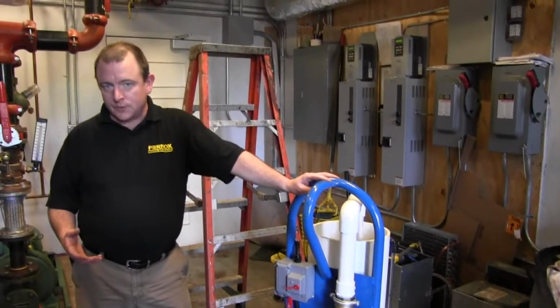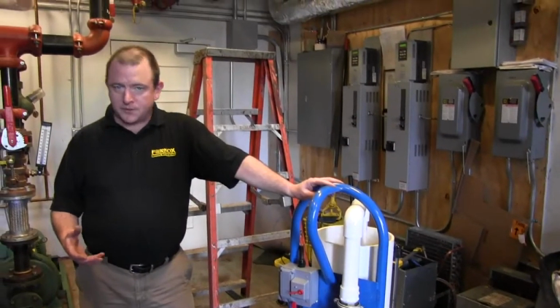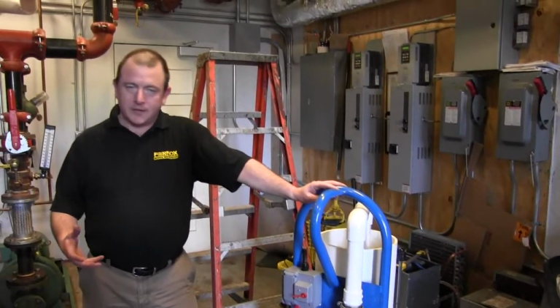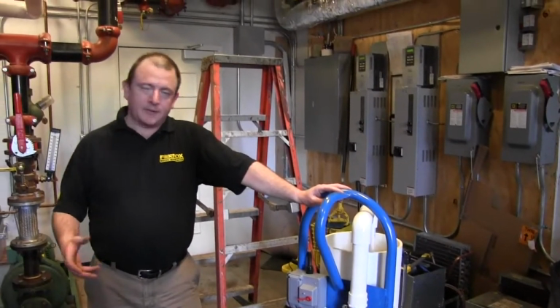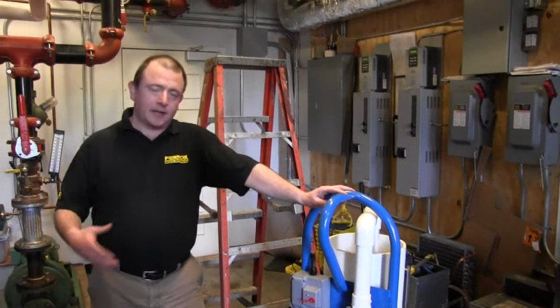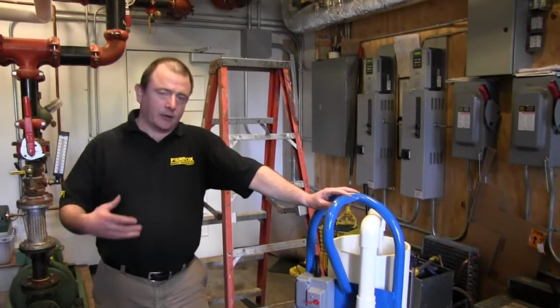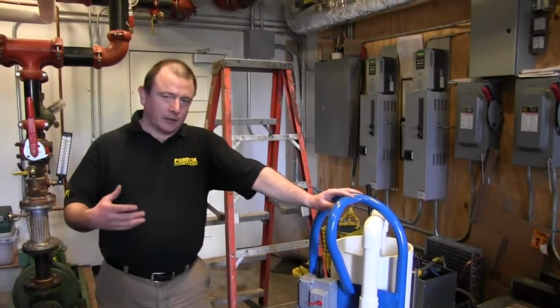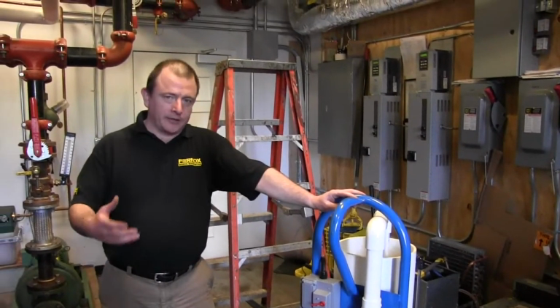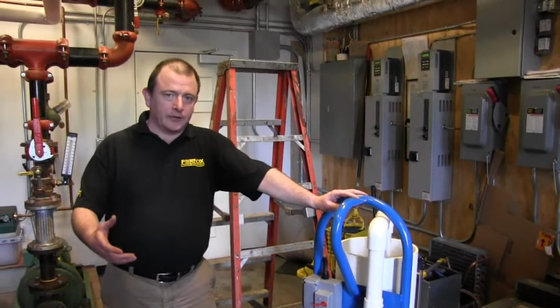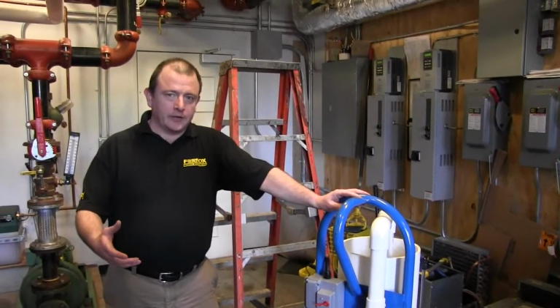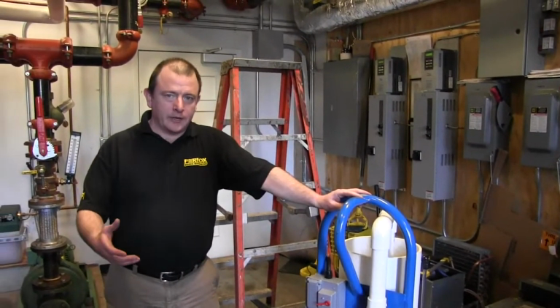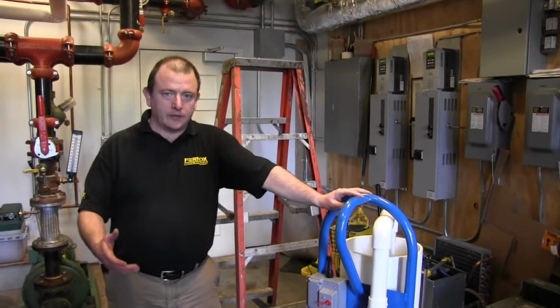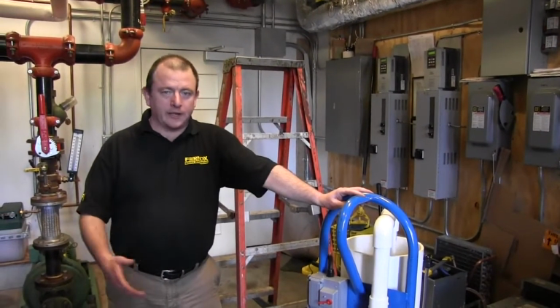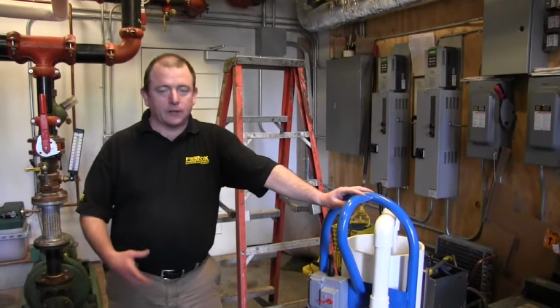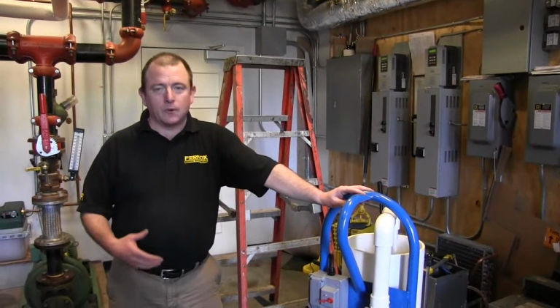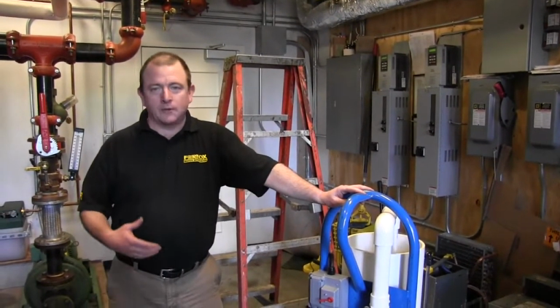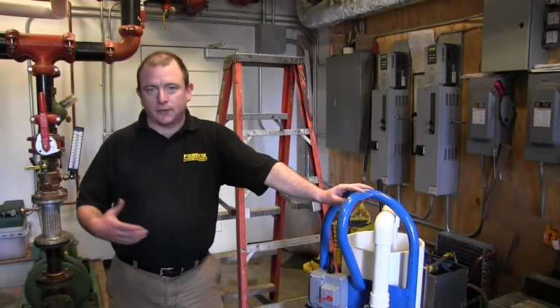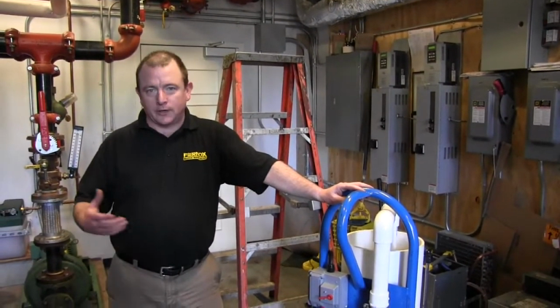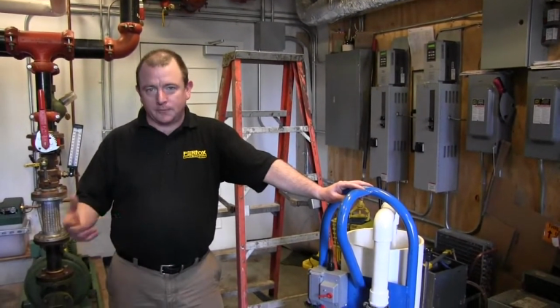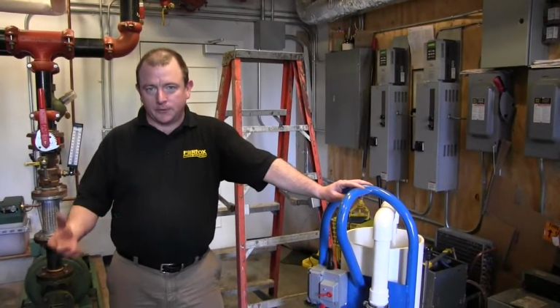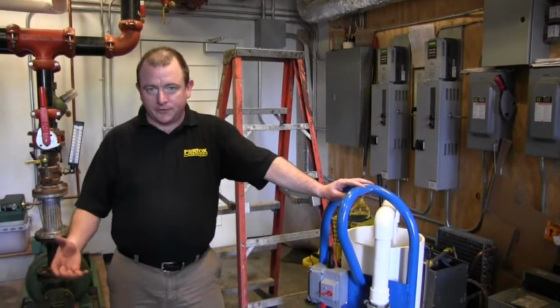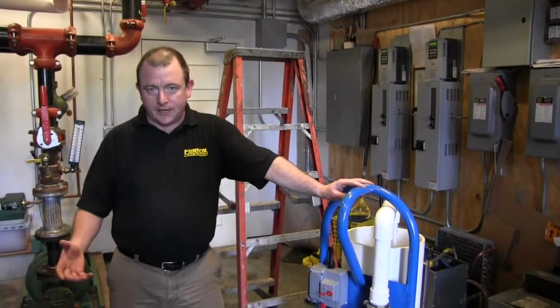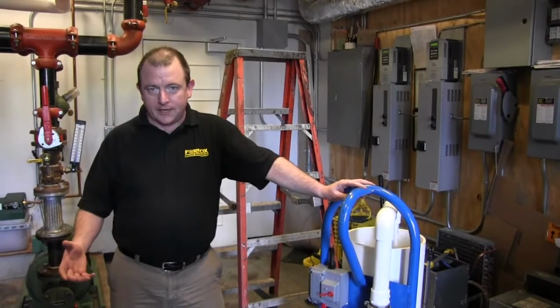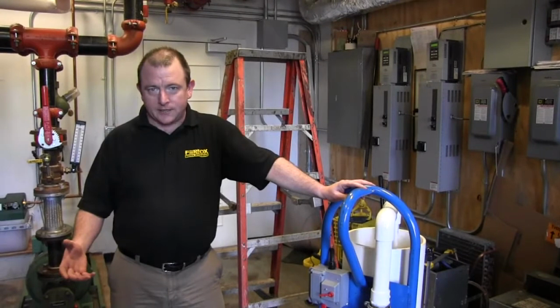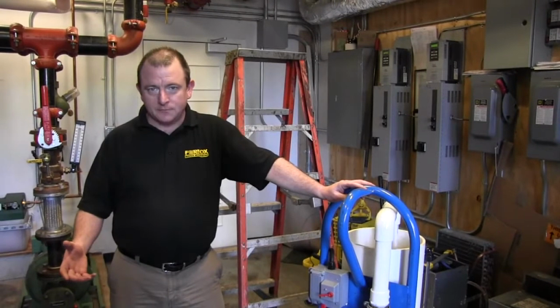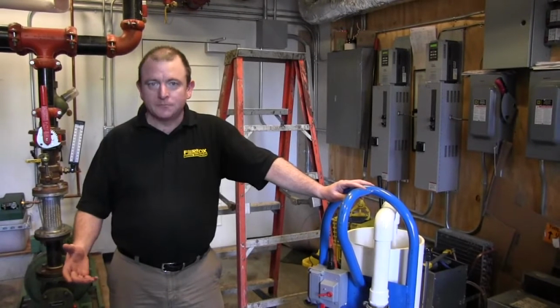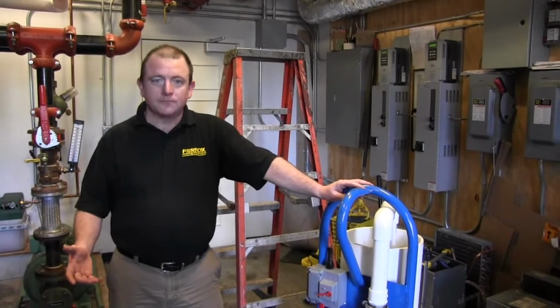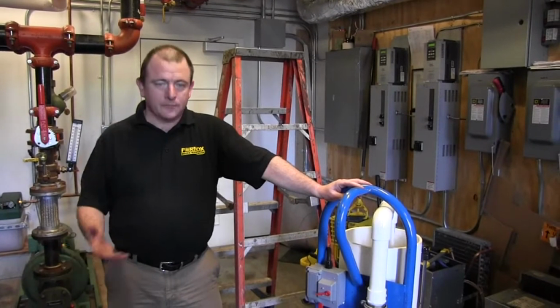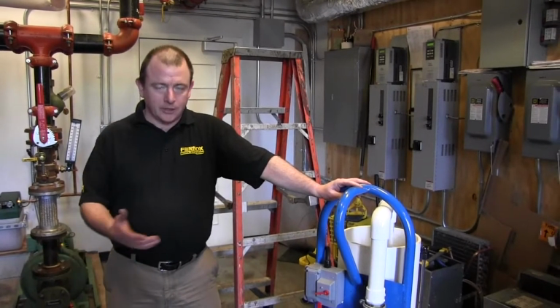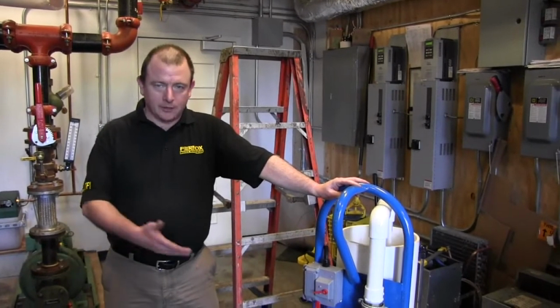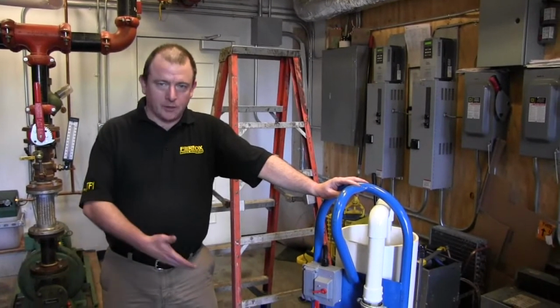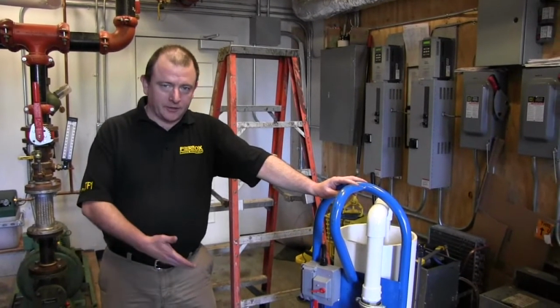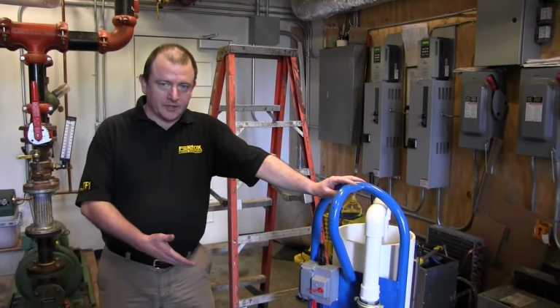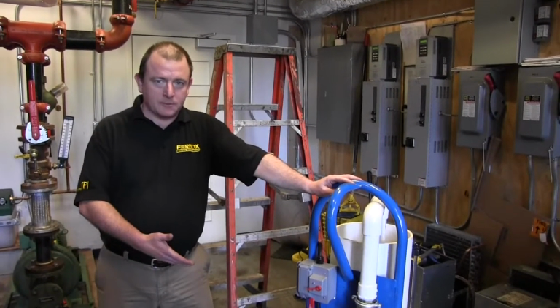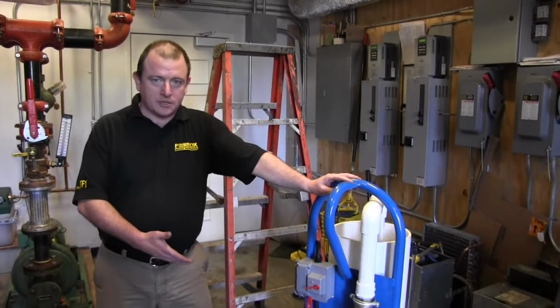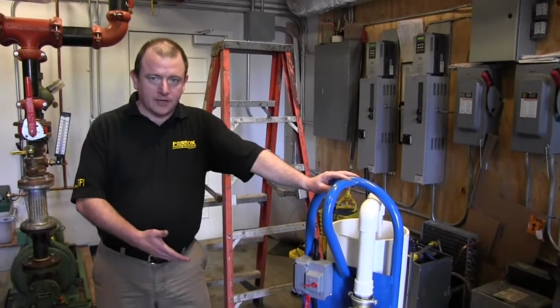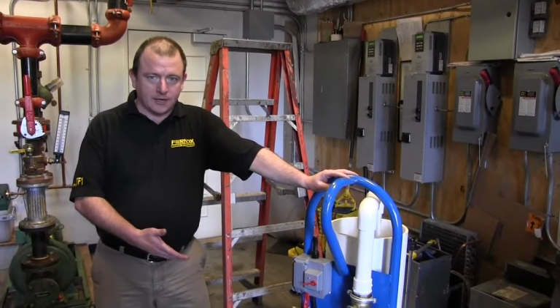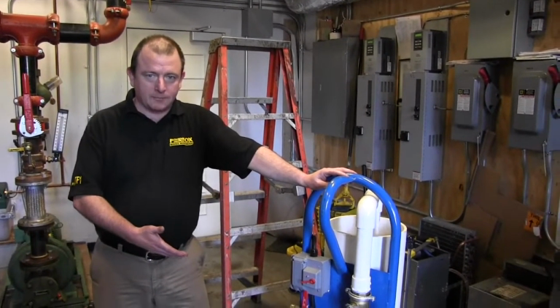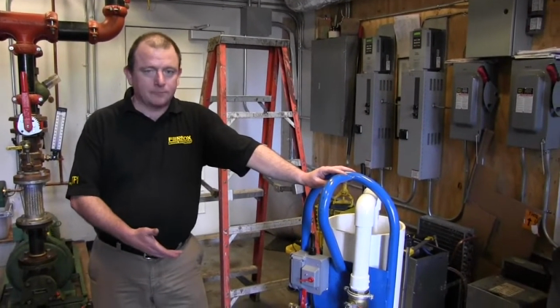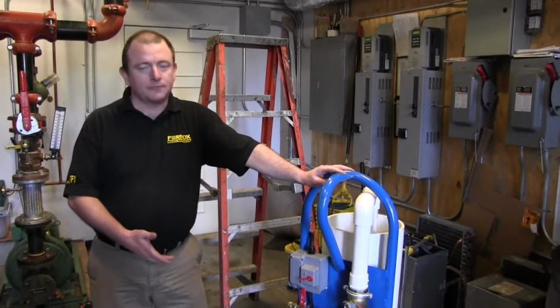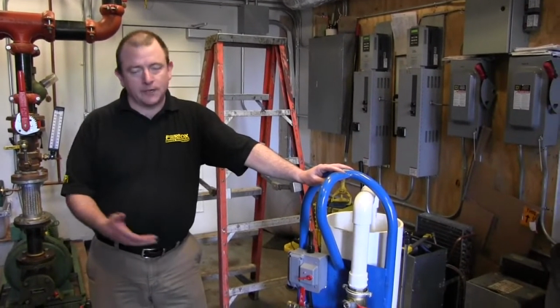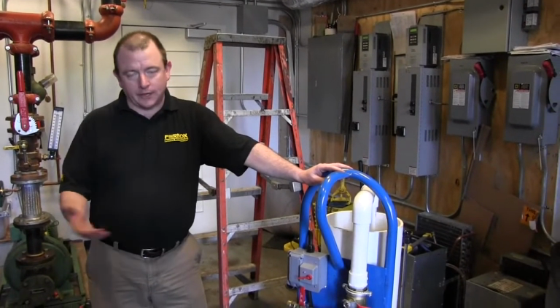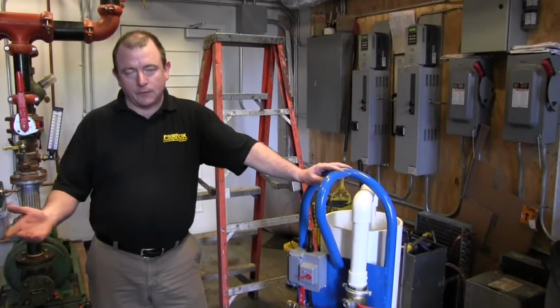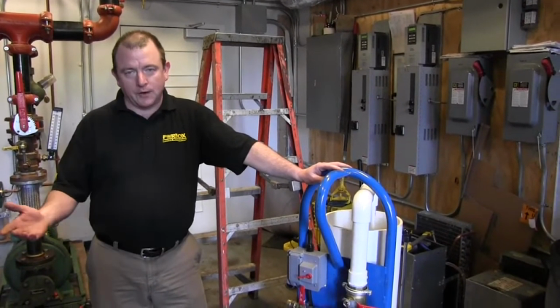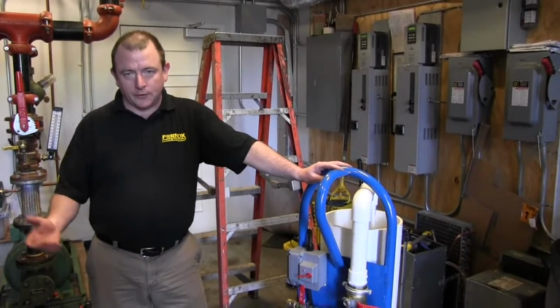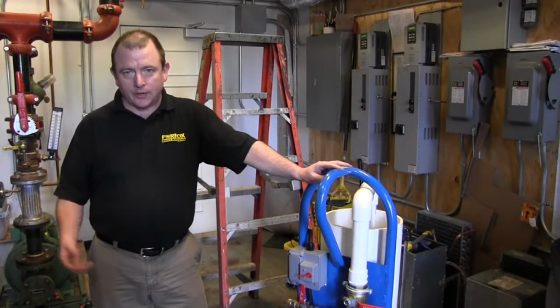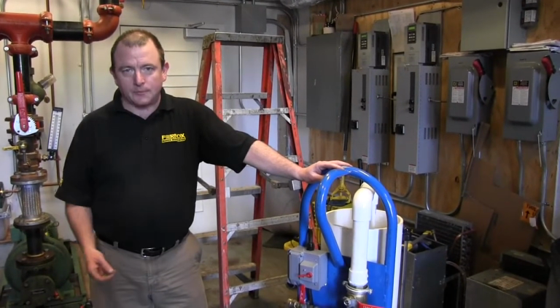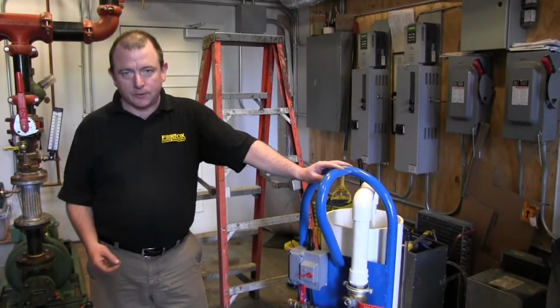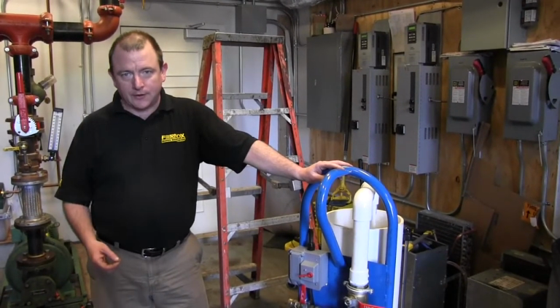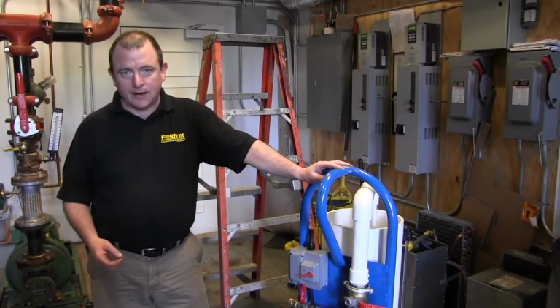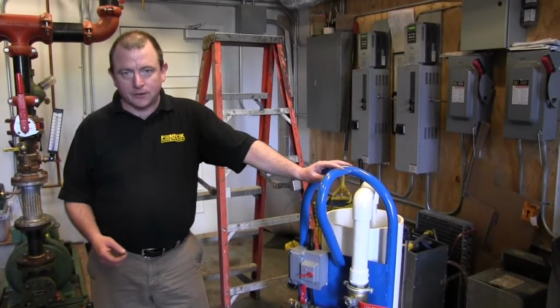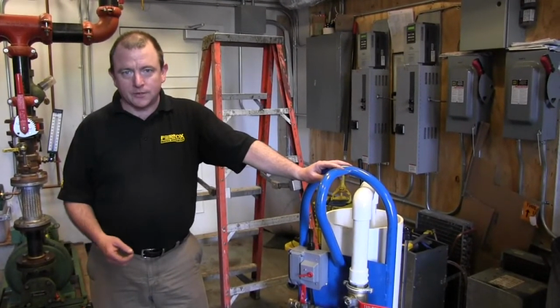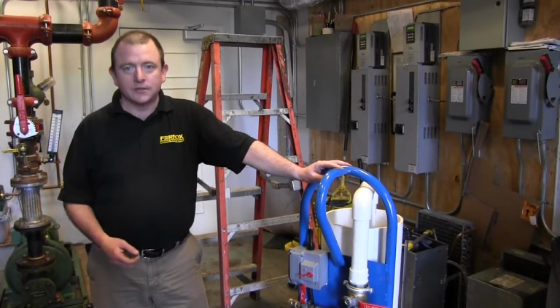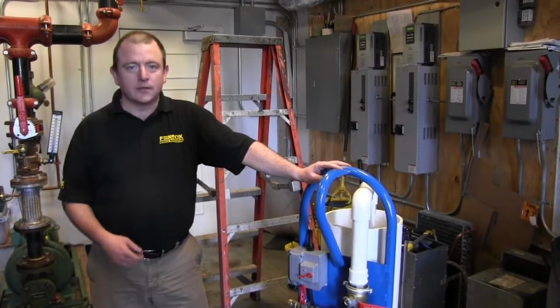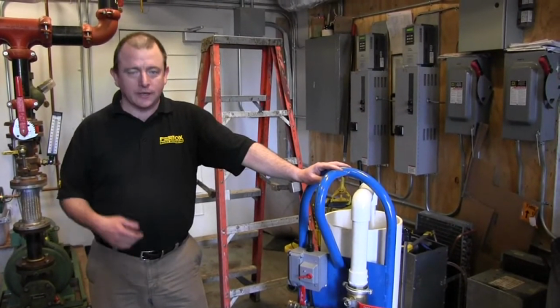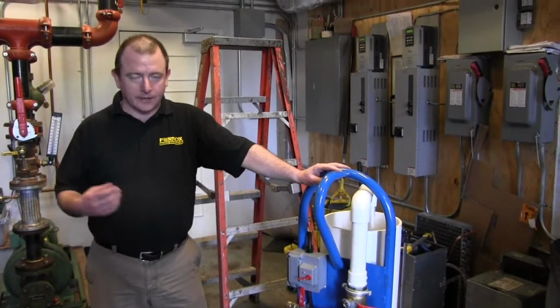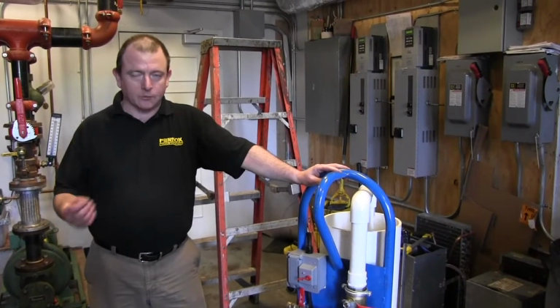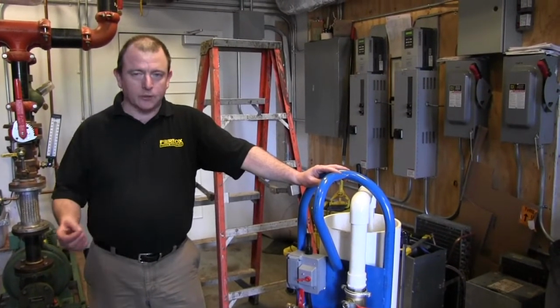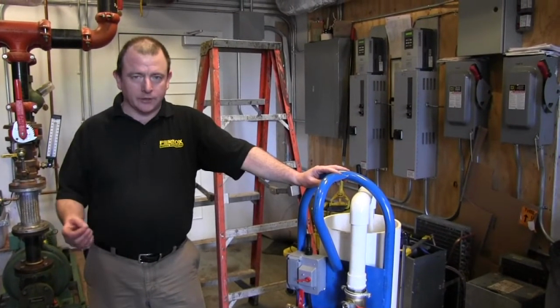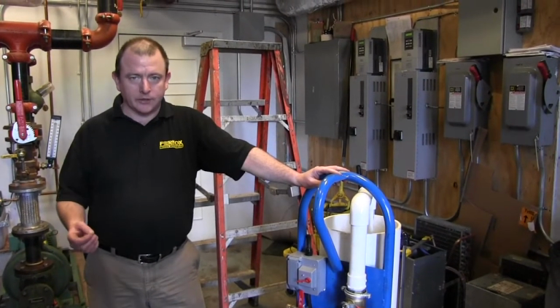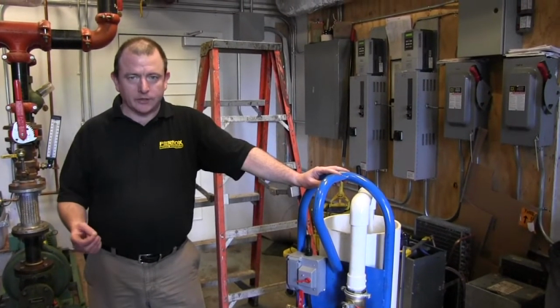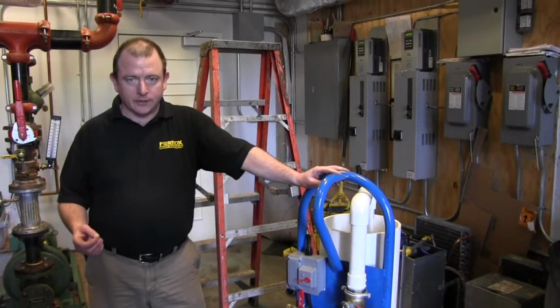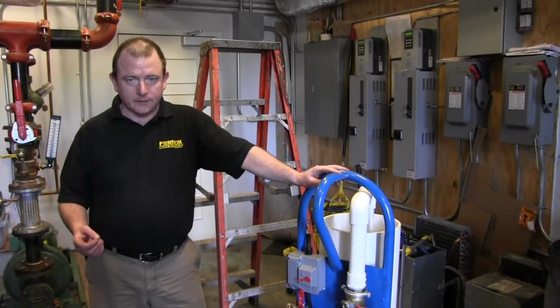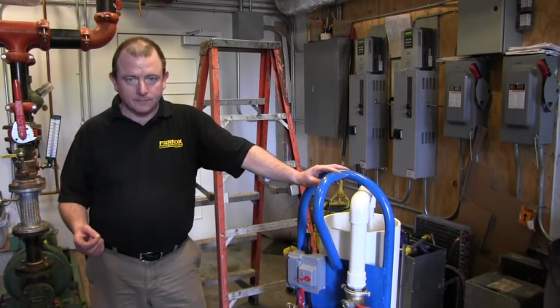Instead of getting our cleaner in there and letting it run for a couple of days, you can hook this machine up and you can run it for a couple of hours and get a really good clean.